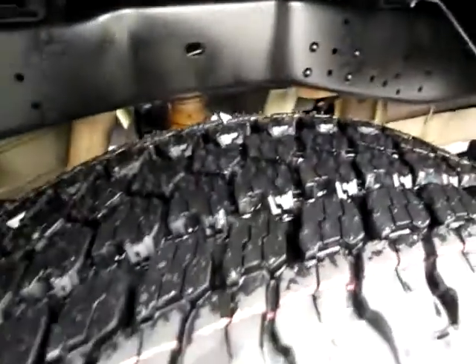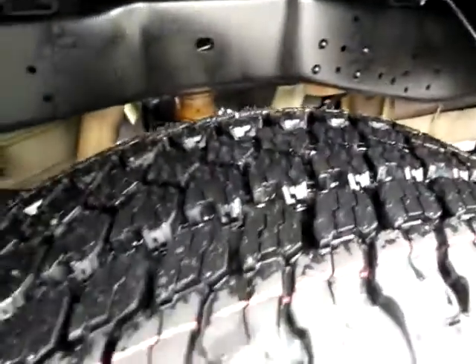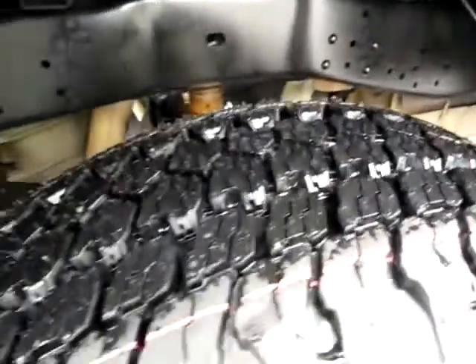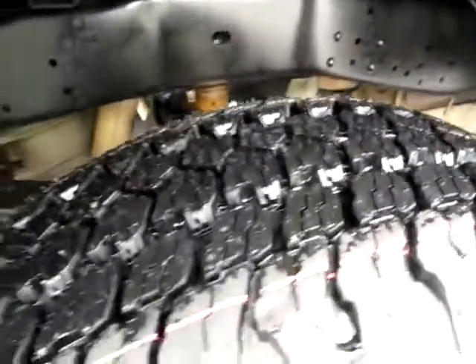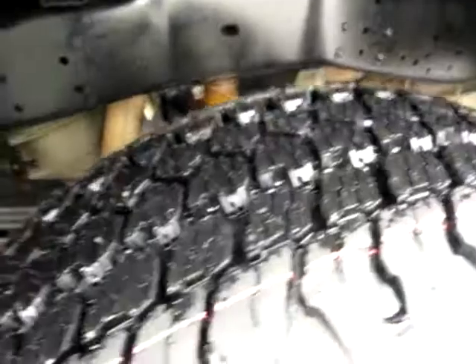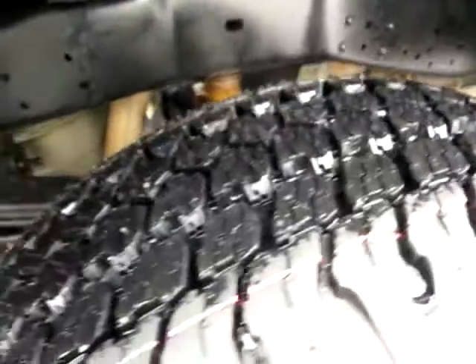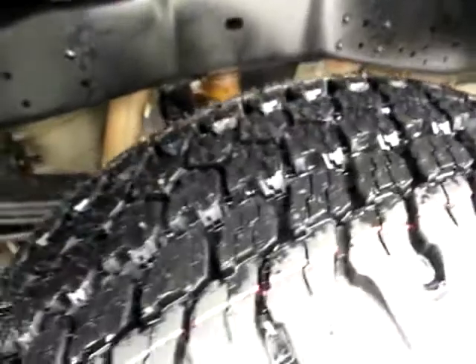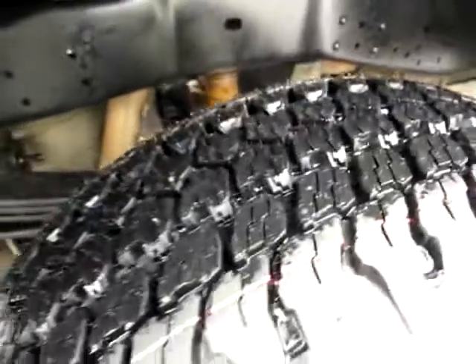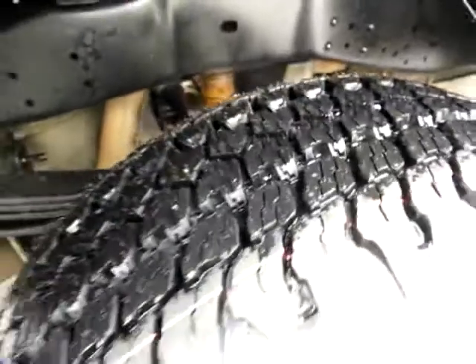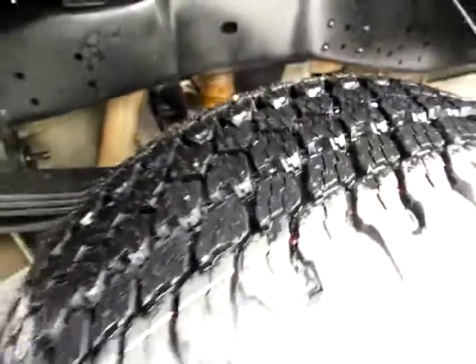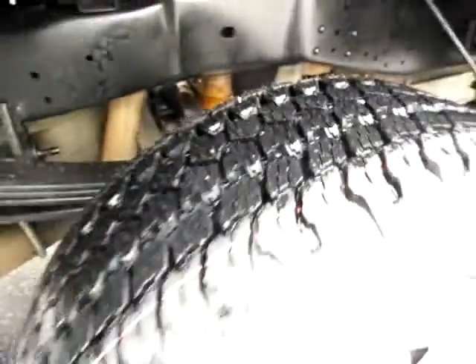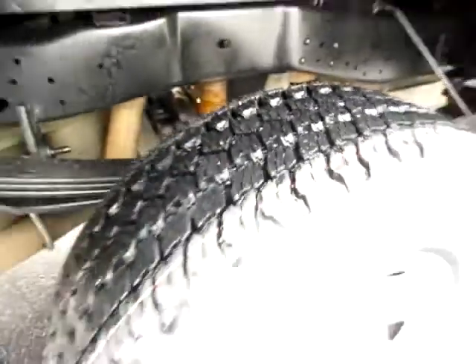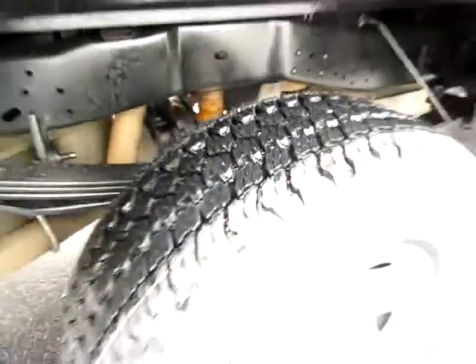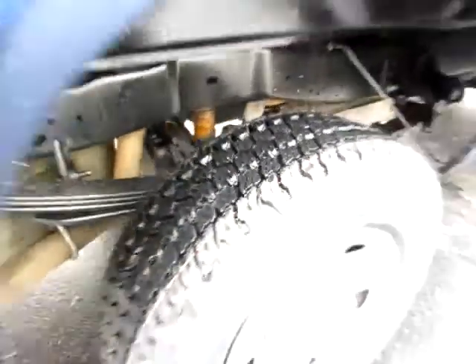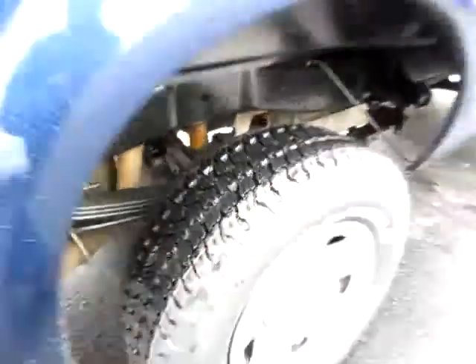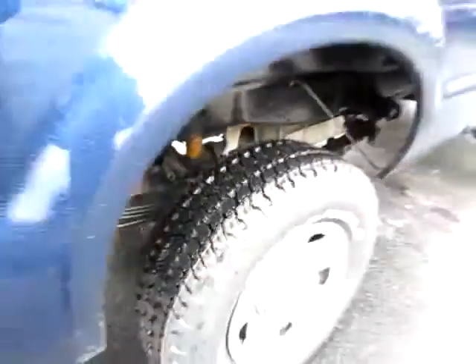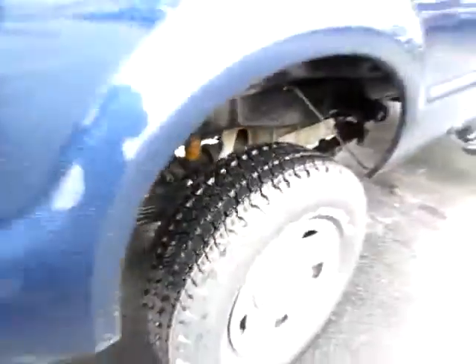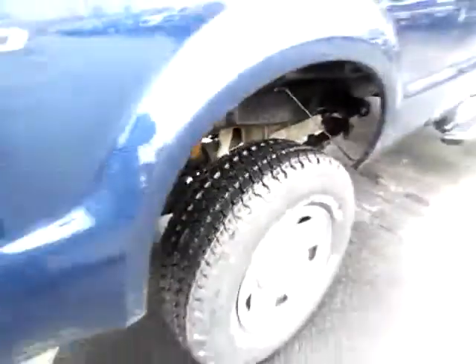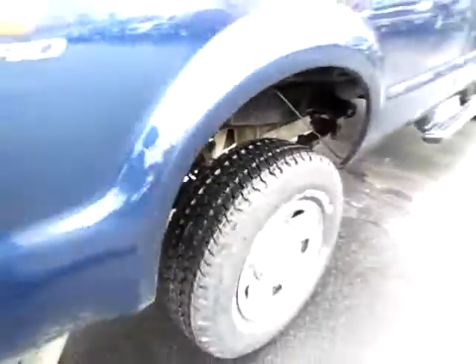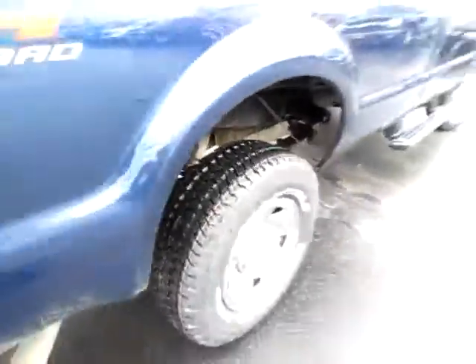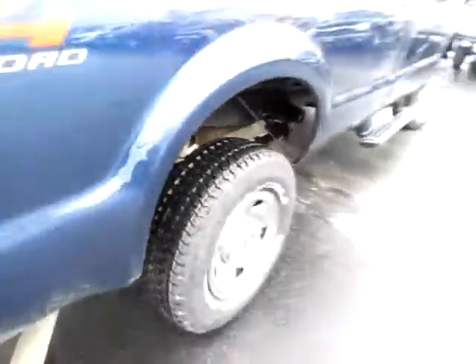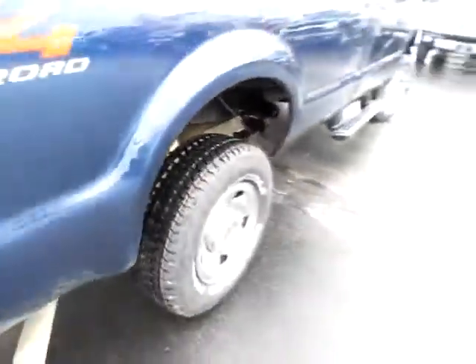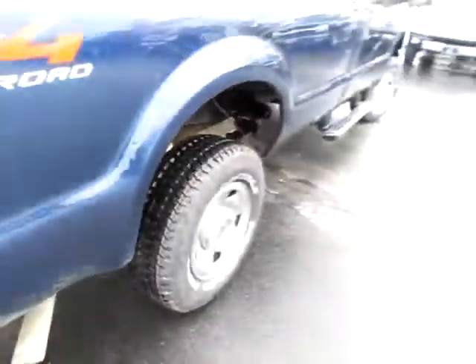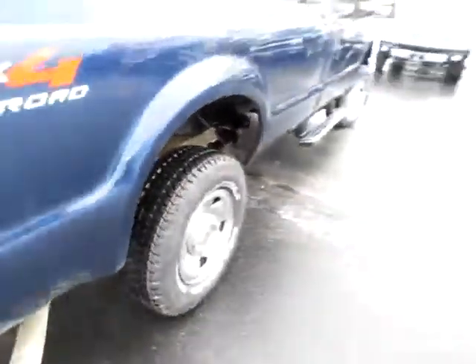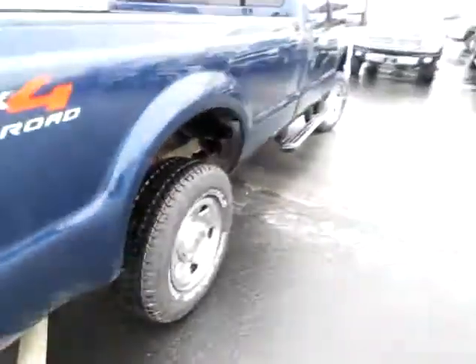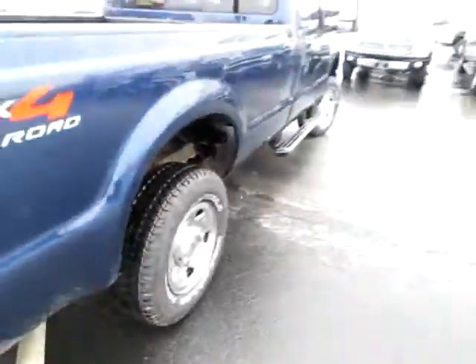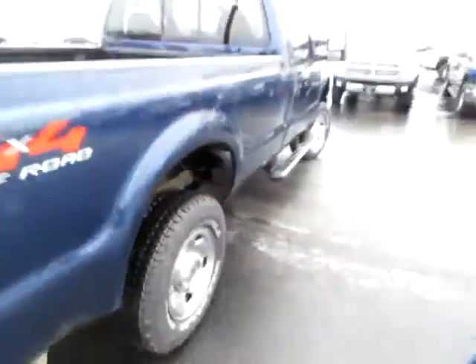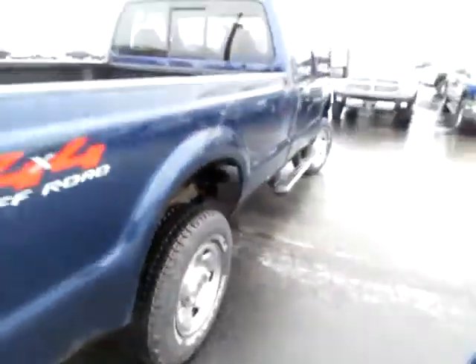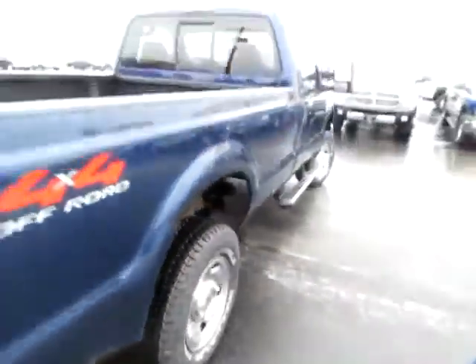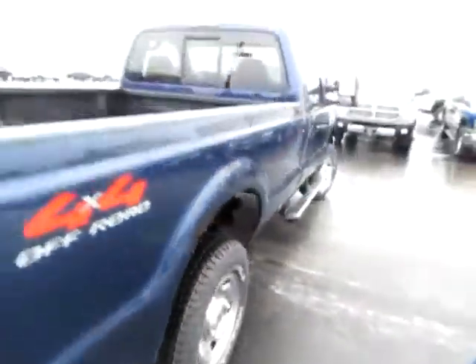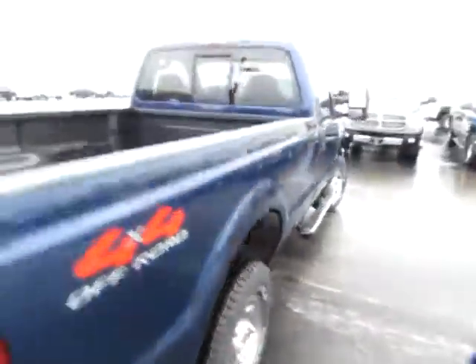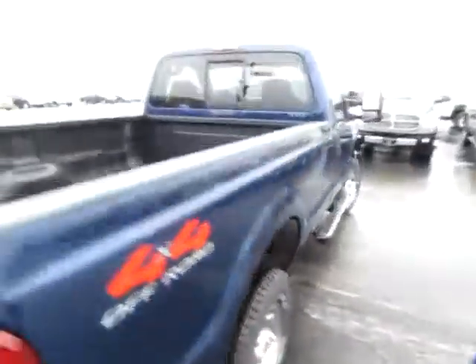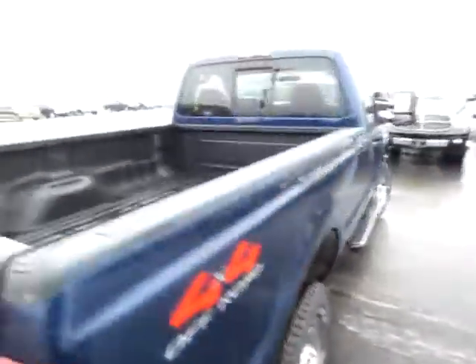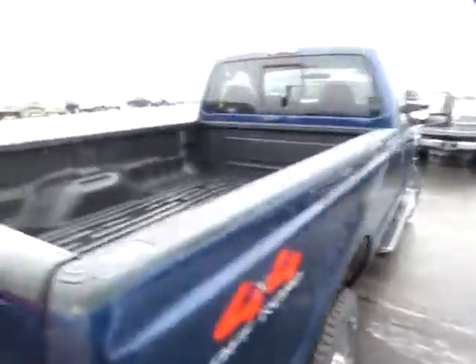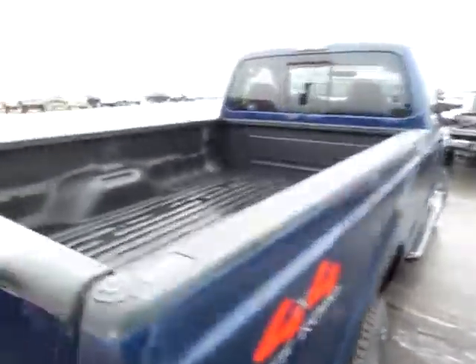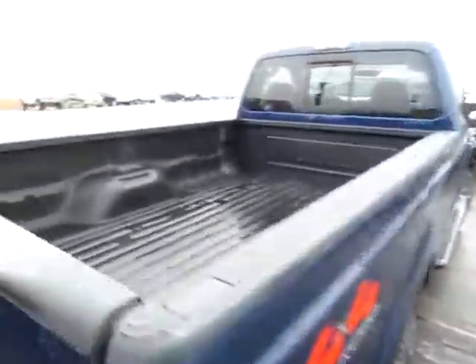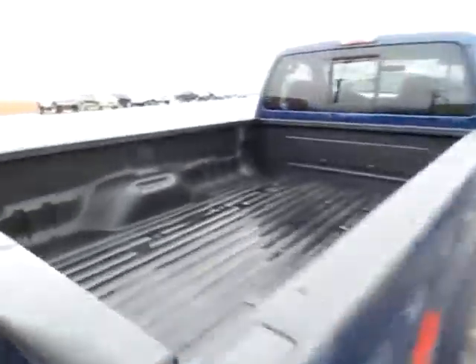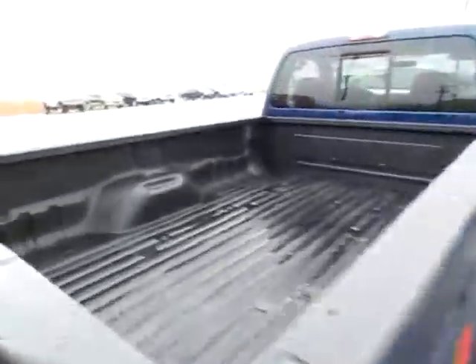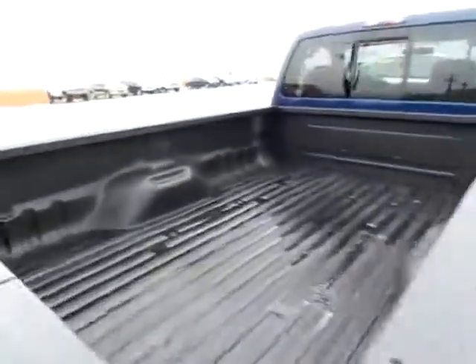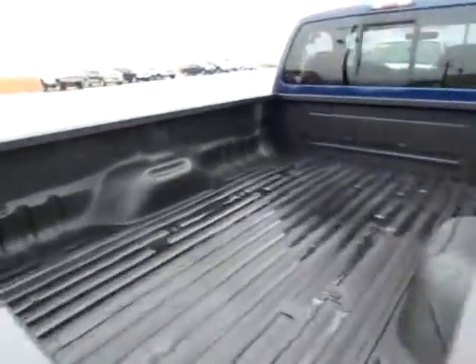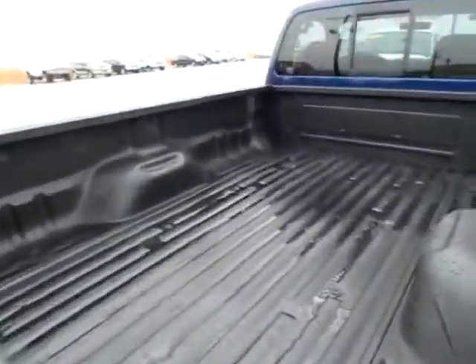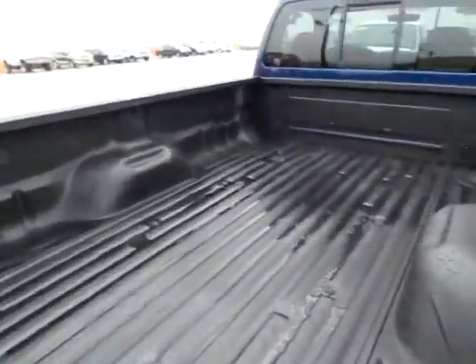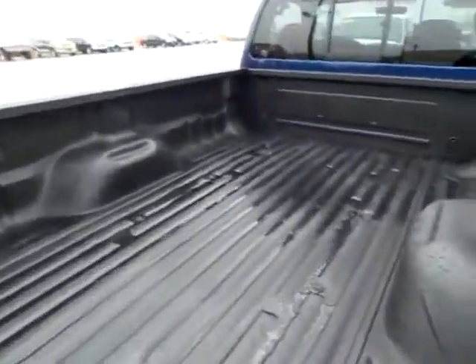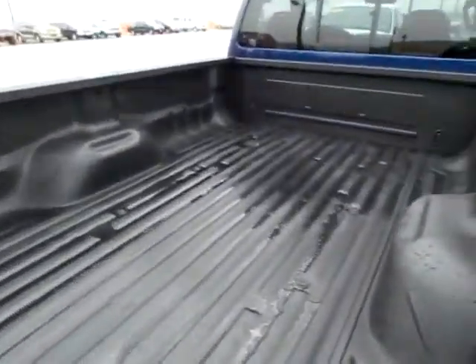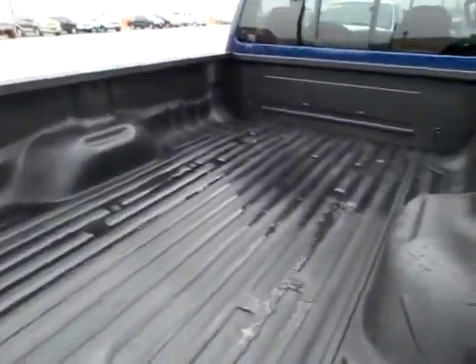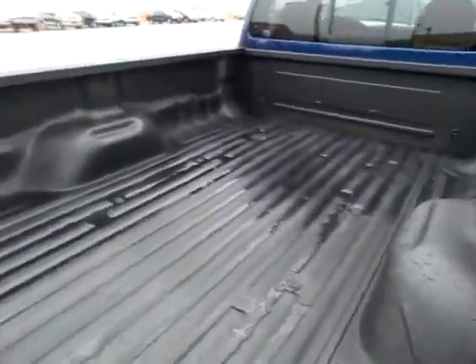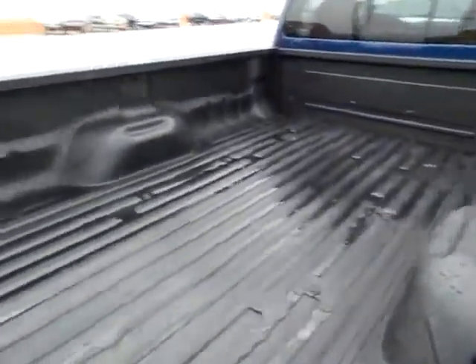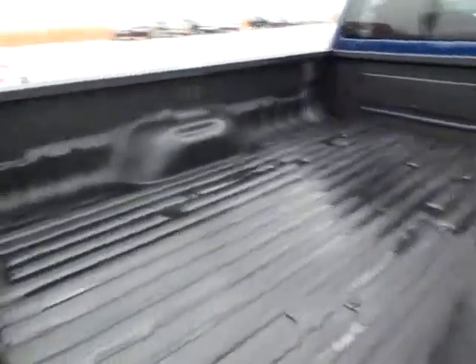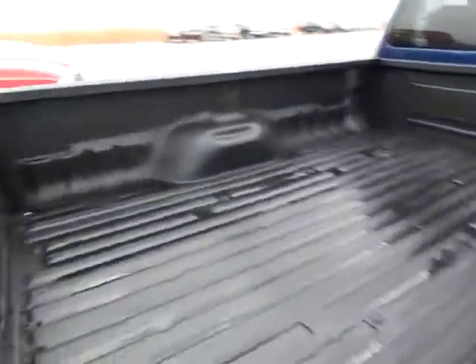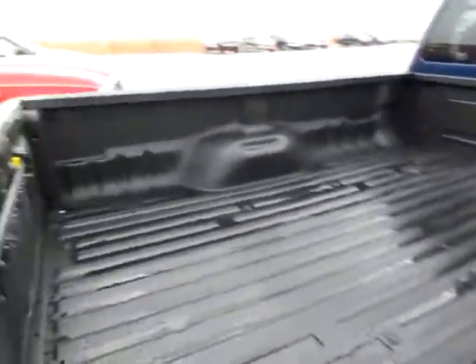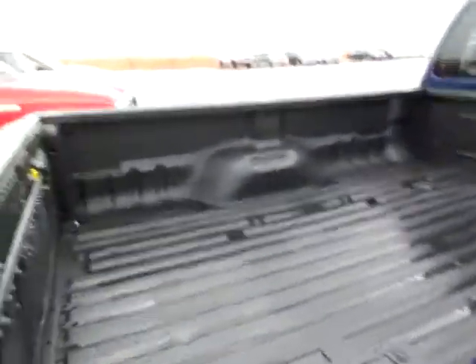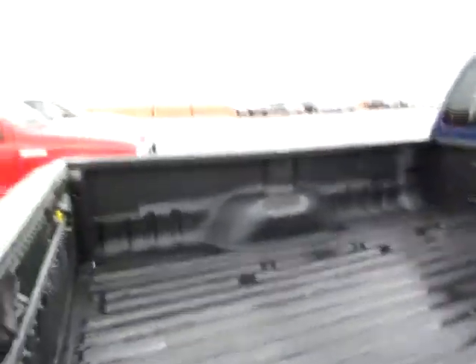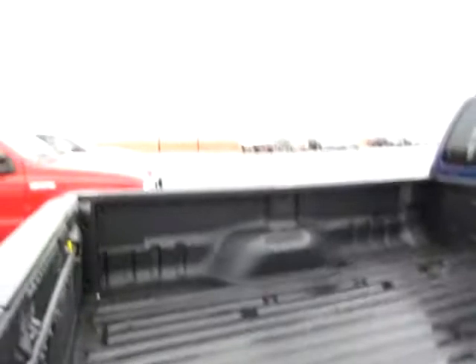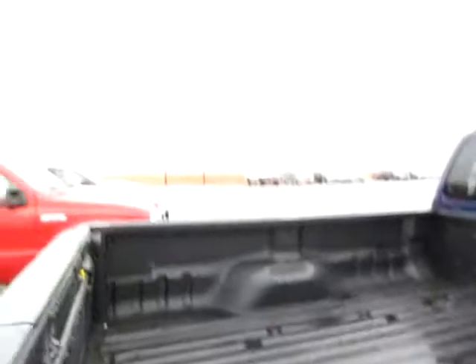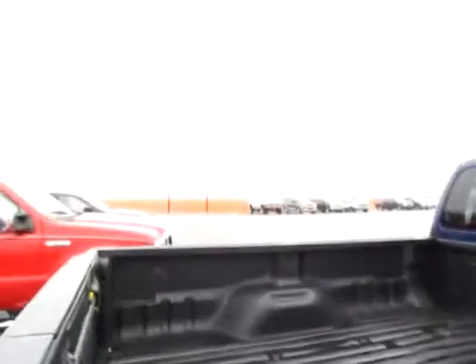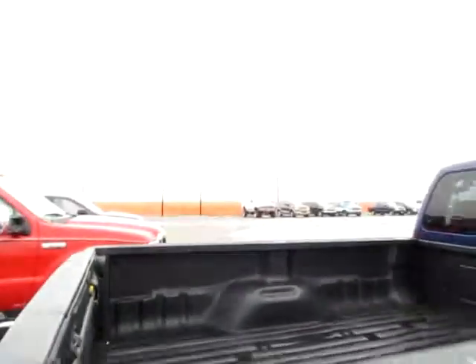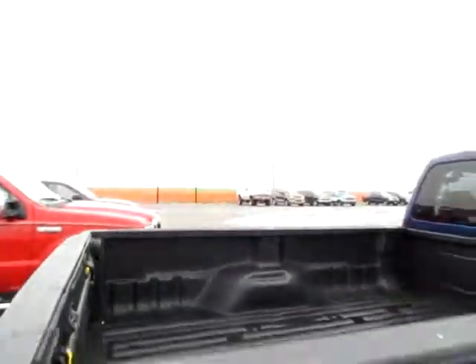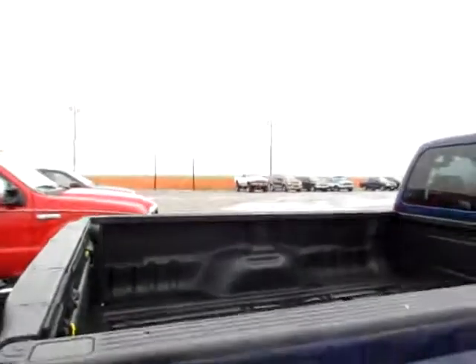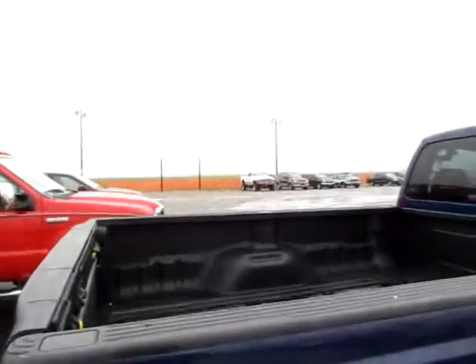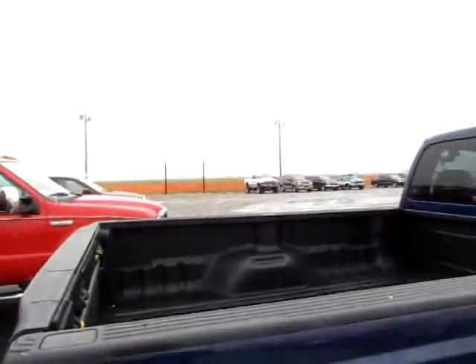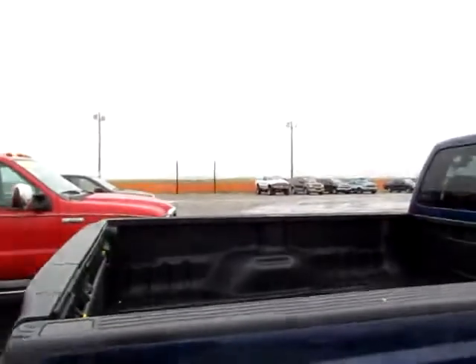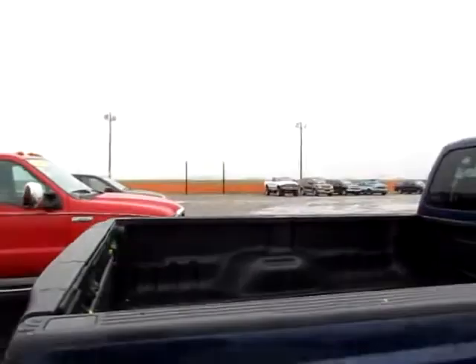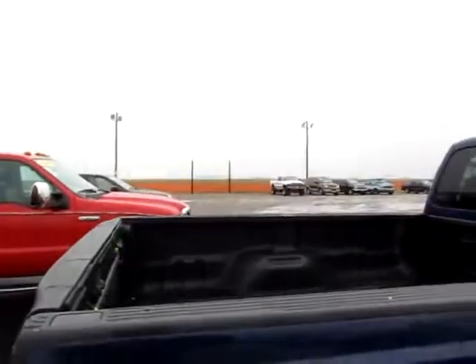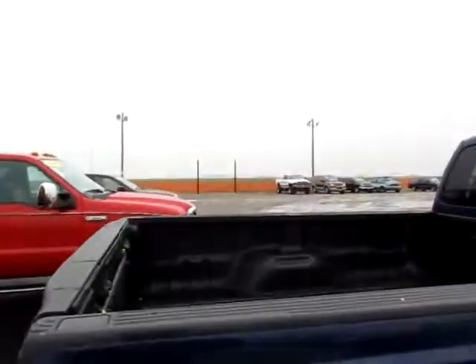Look at that — you'll be able to get through any spot that you come across. Notice the bed isn't very clean.